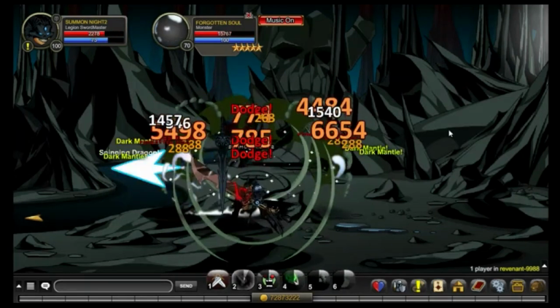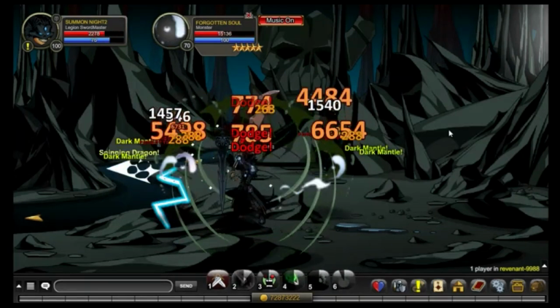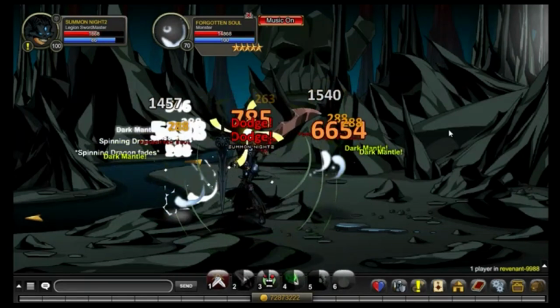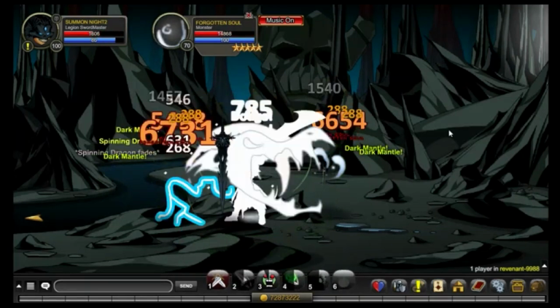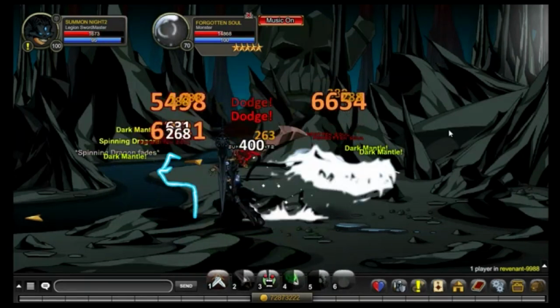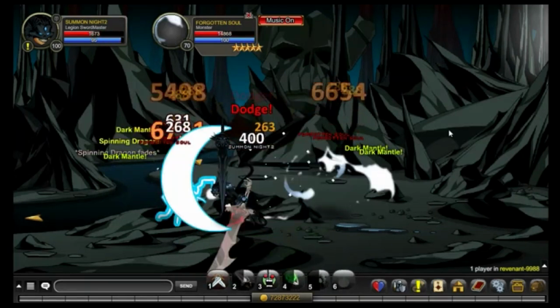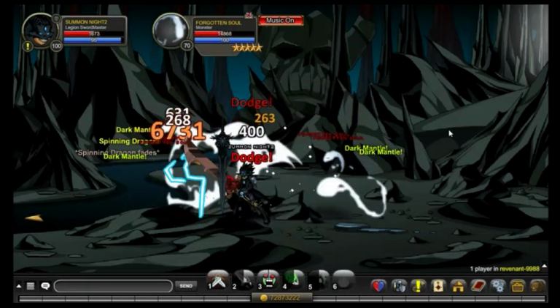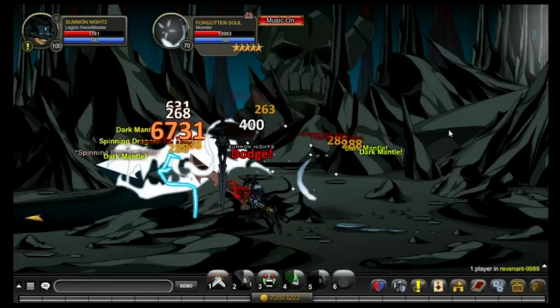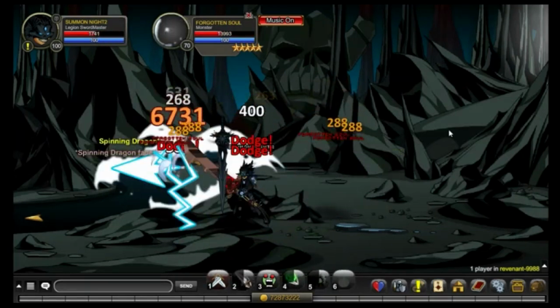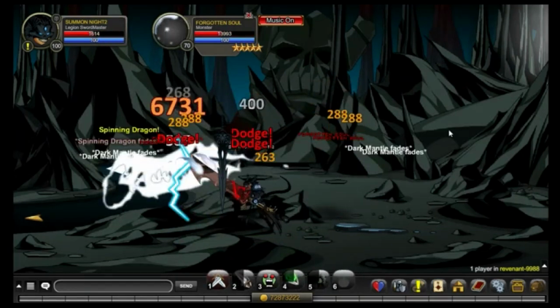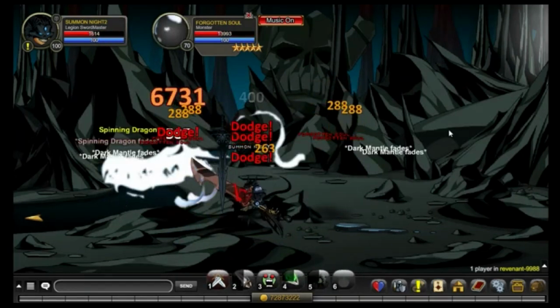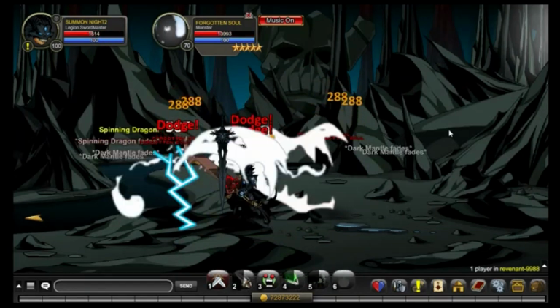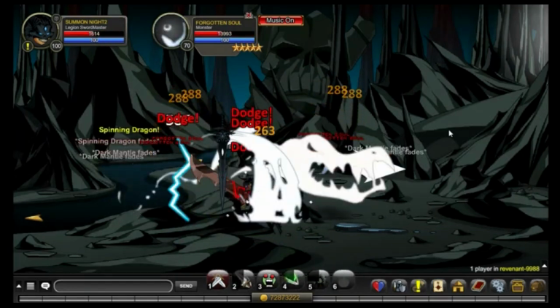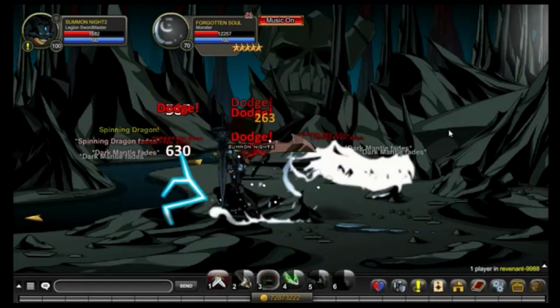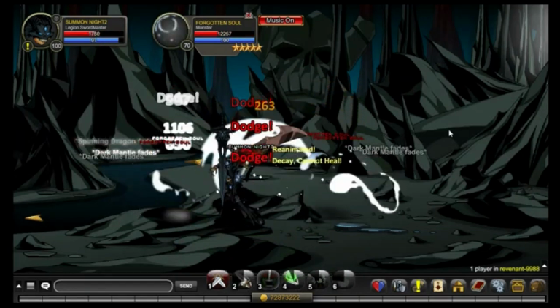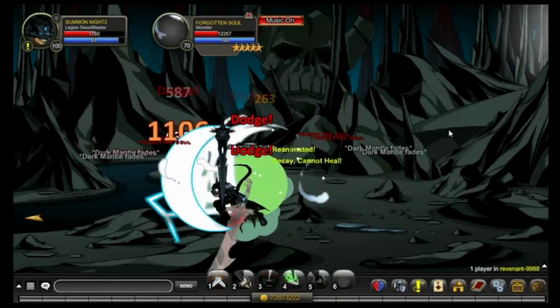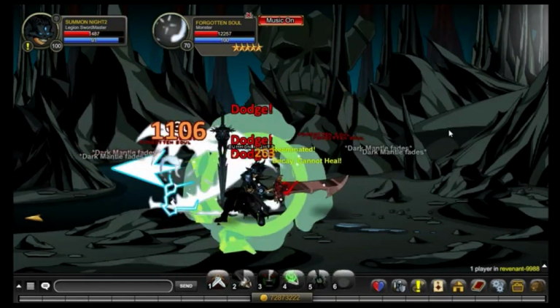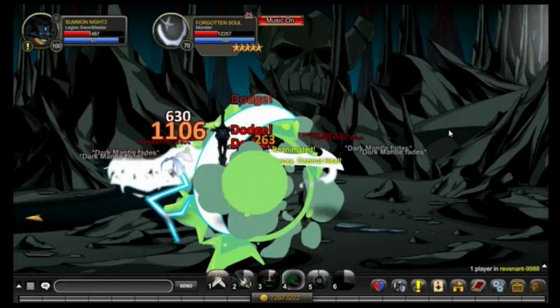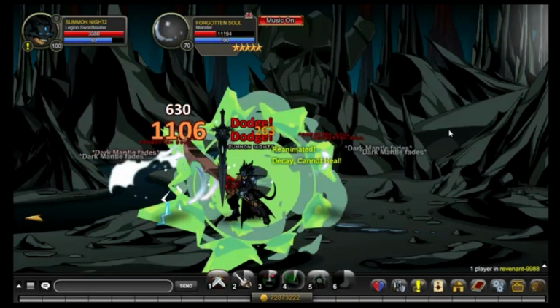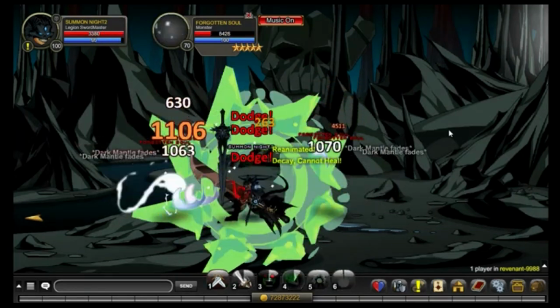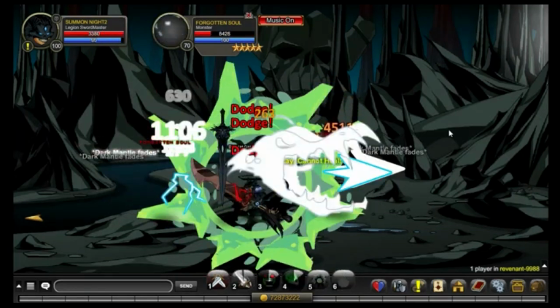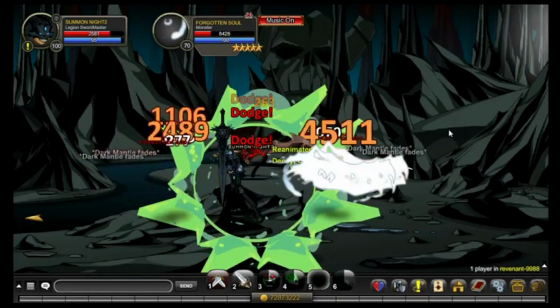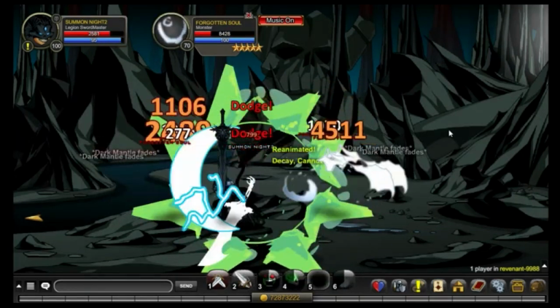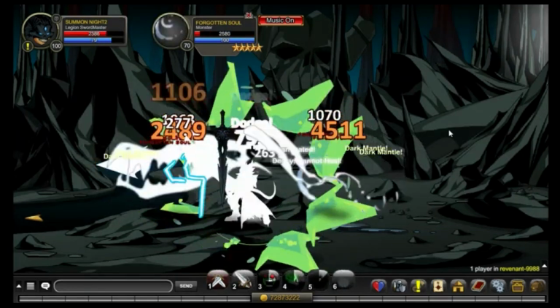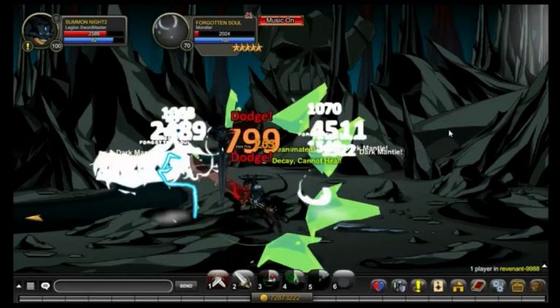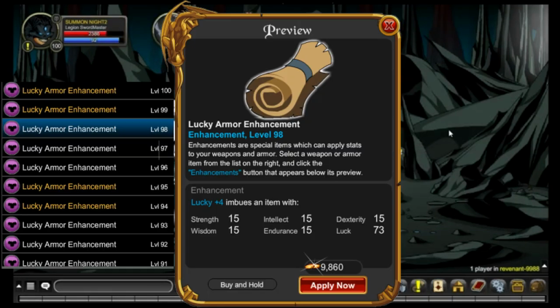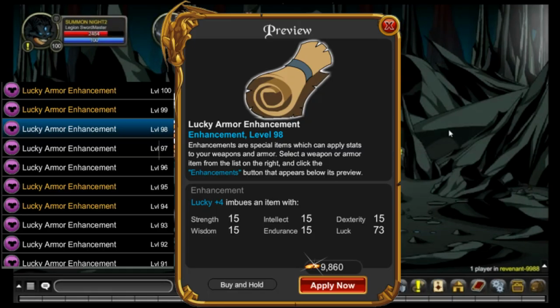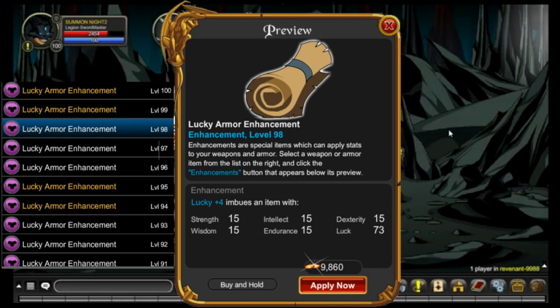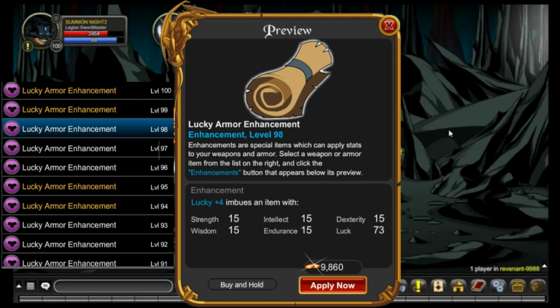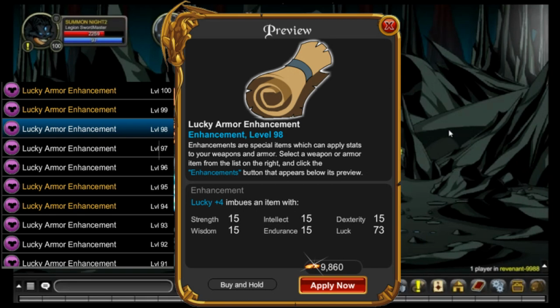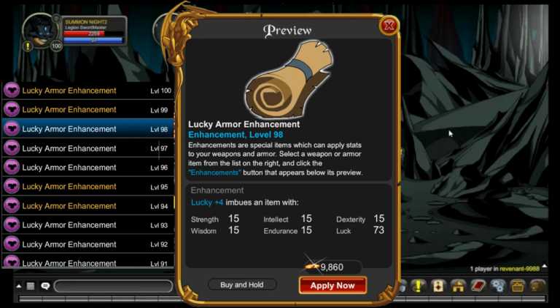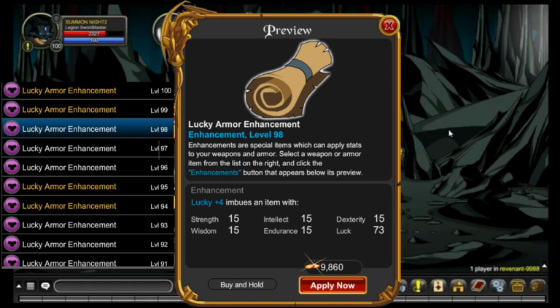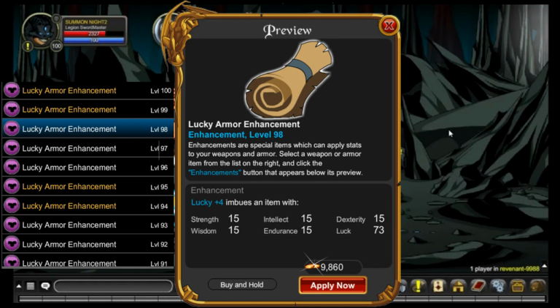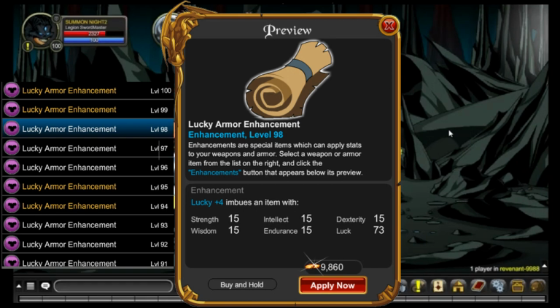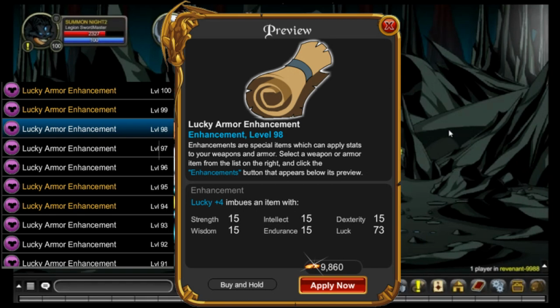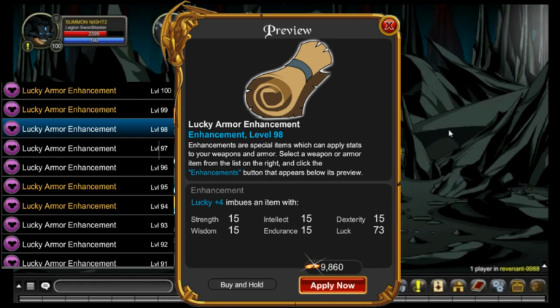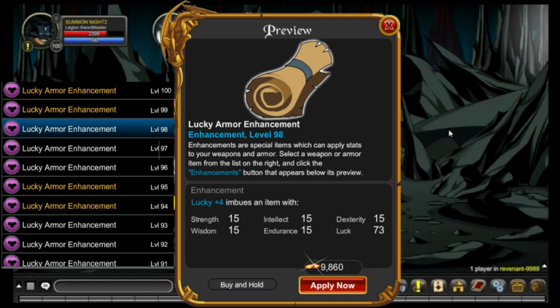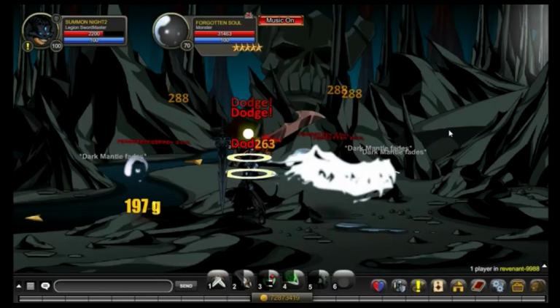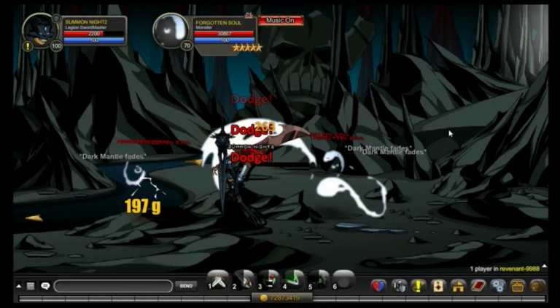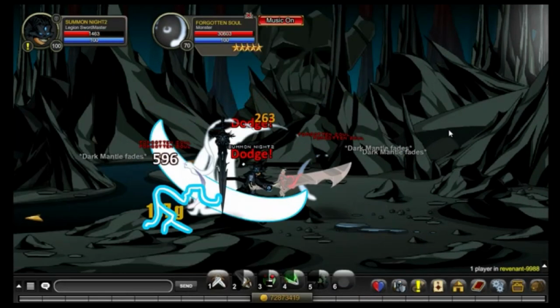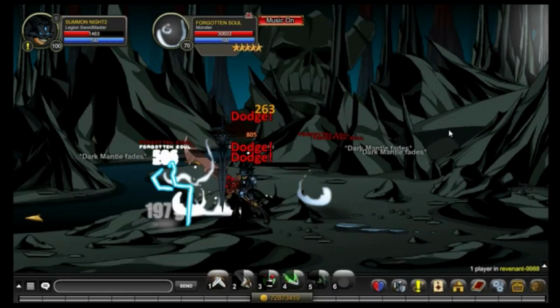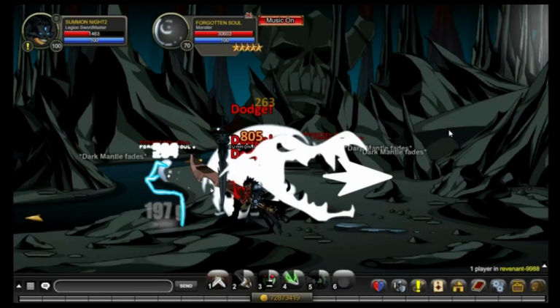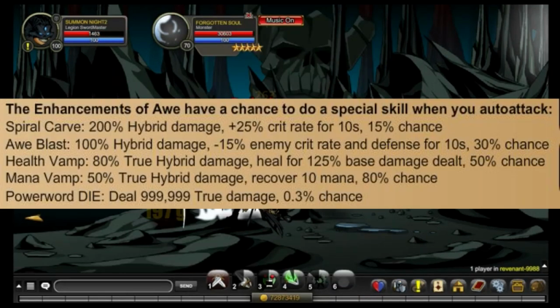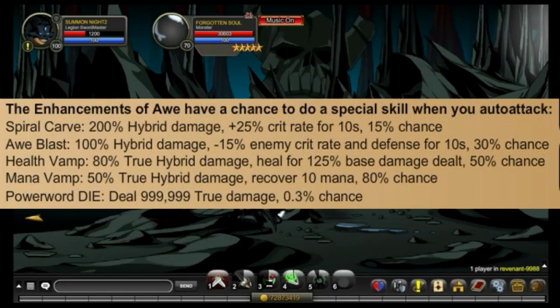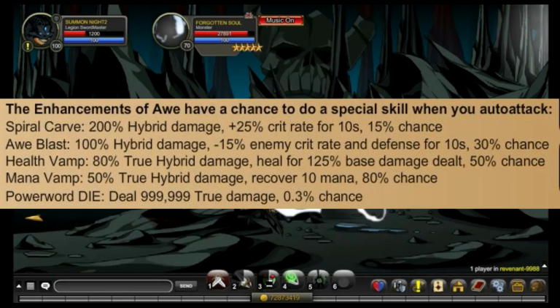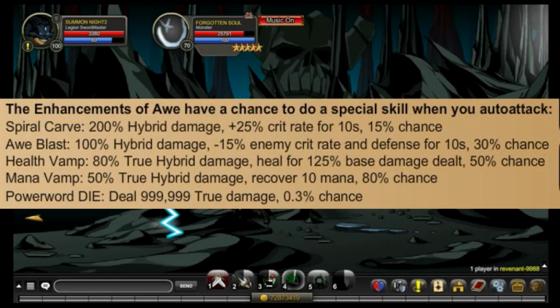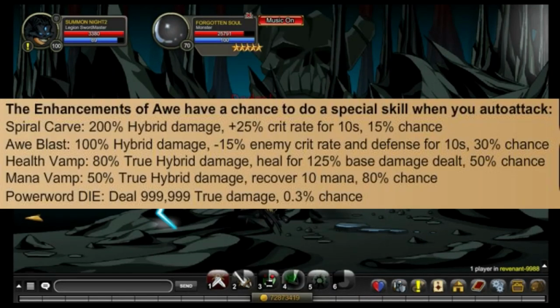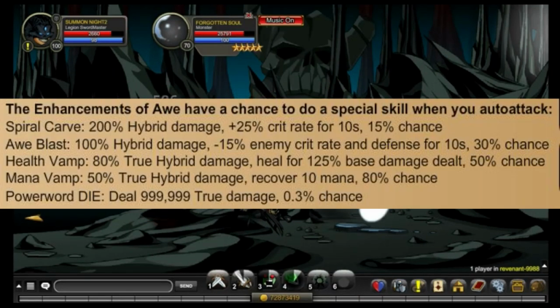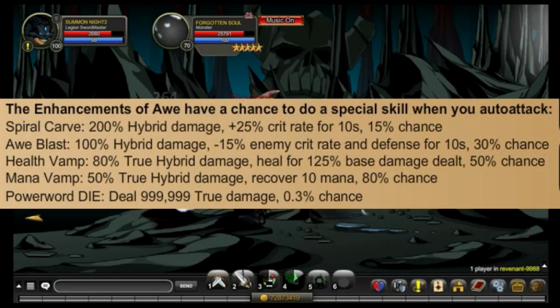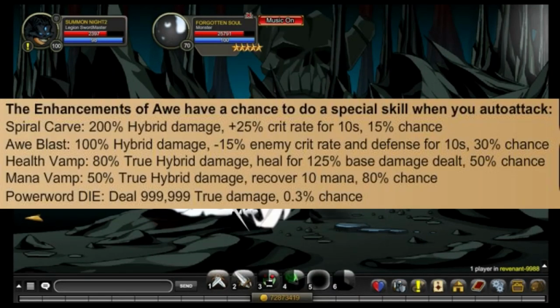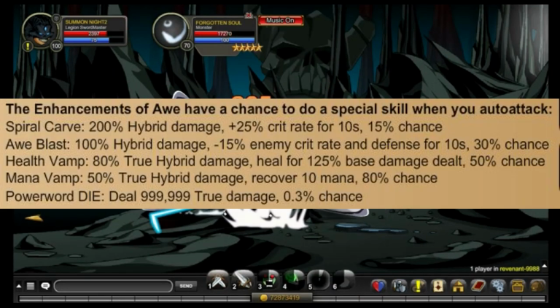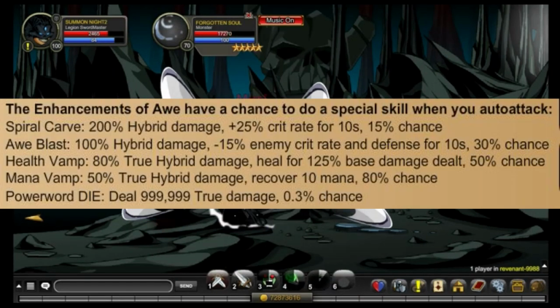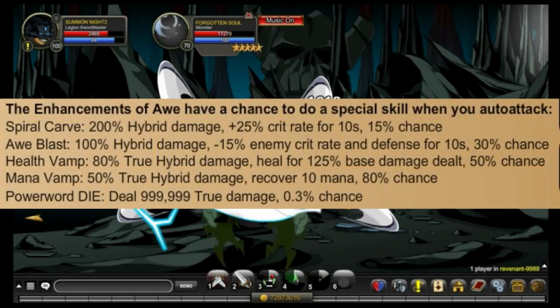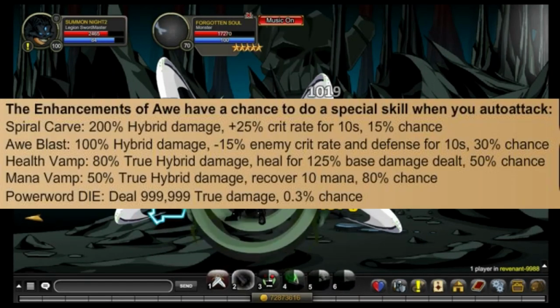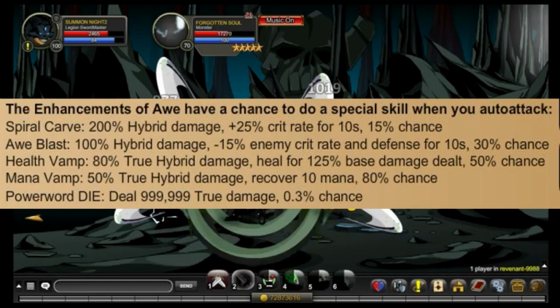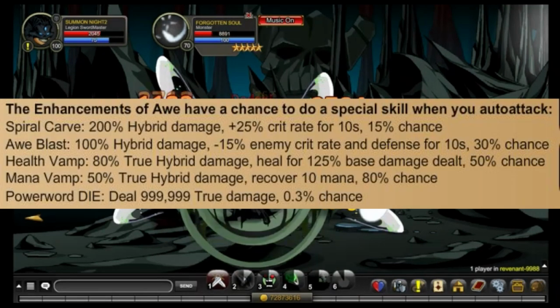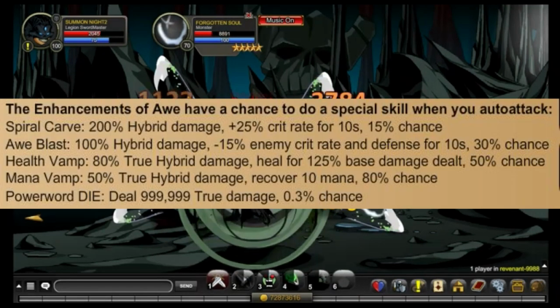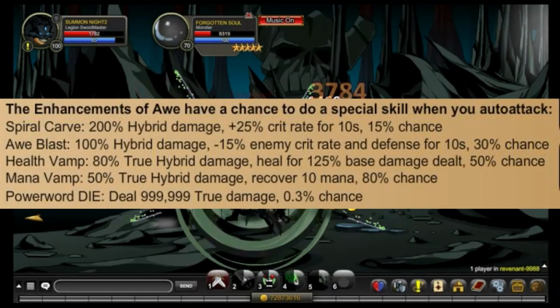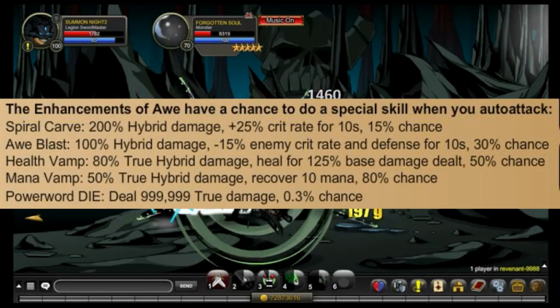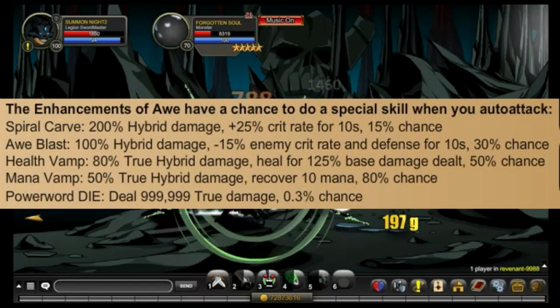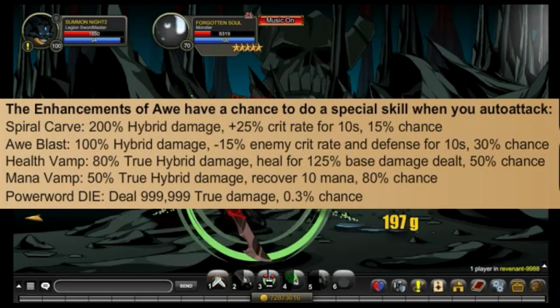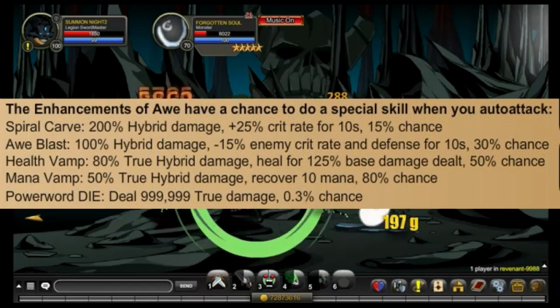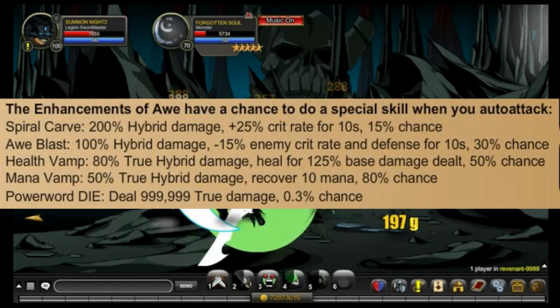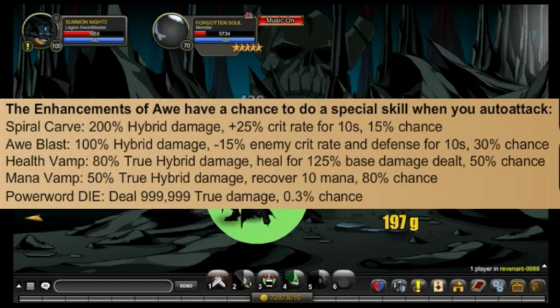For Enchantment, I recommend using a Lucky Enchantment, and for Awe Enchantment, I recommend Mana Vamp.